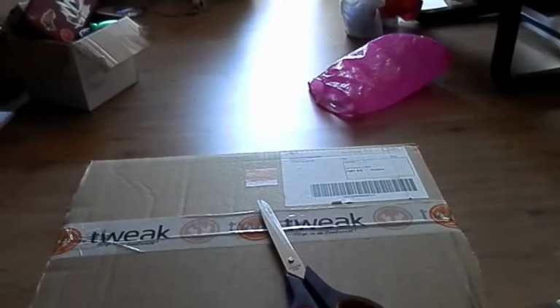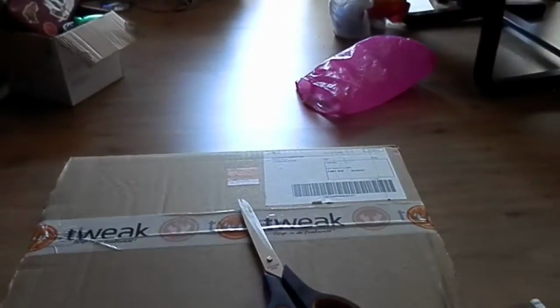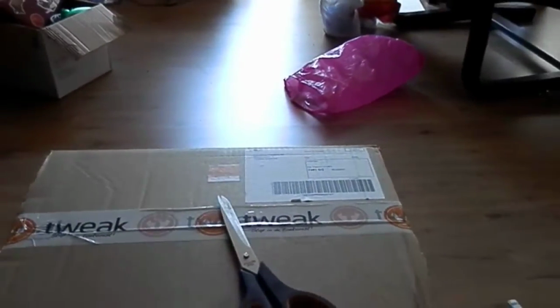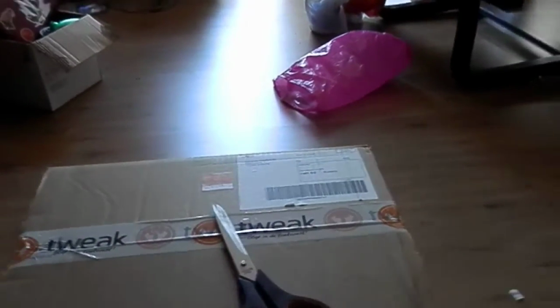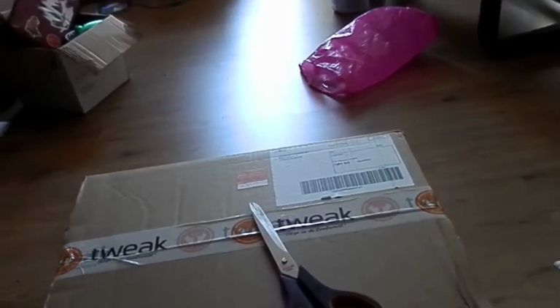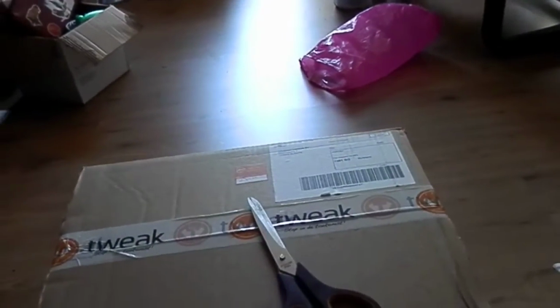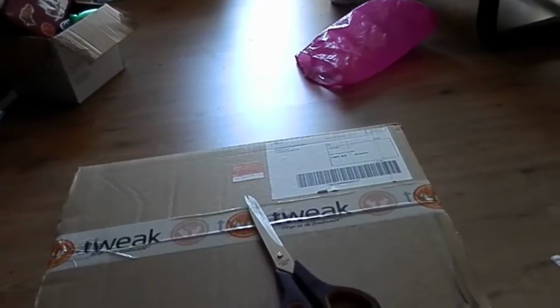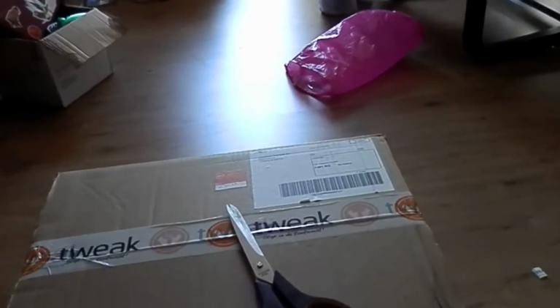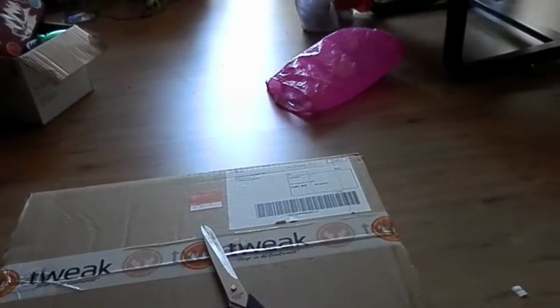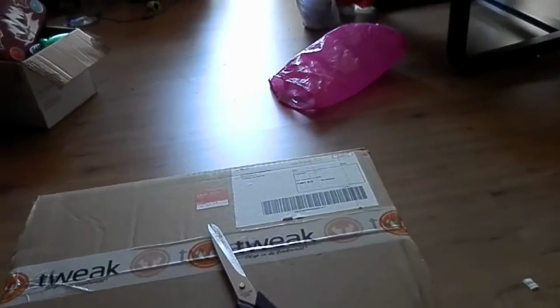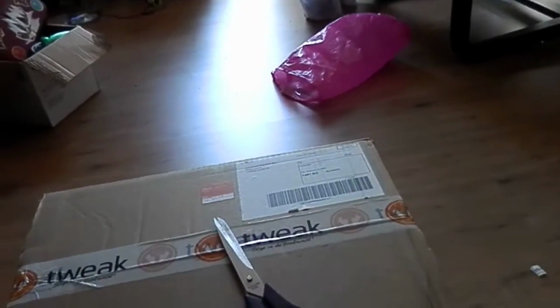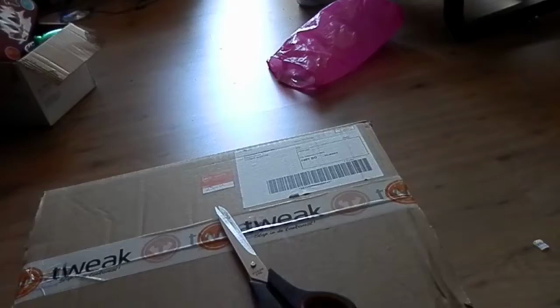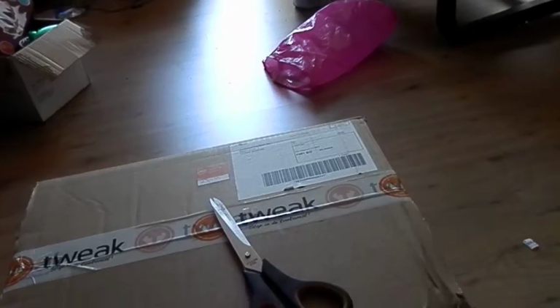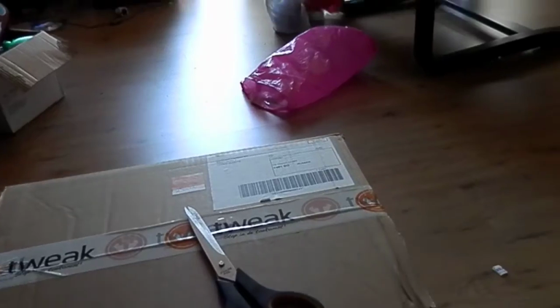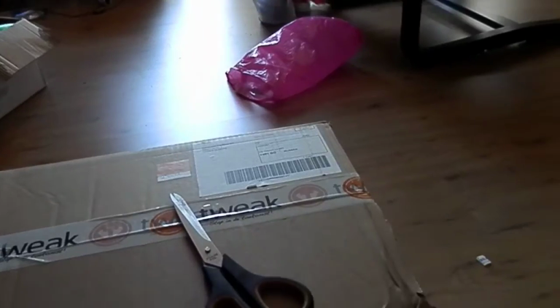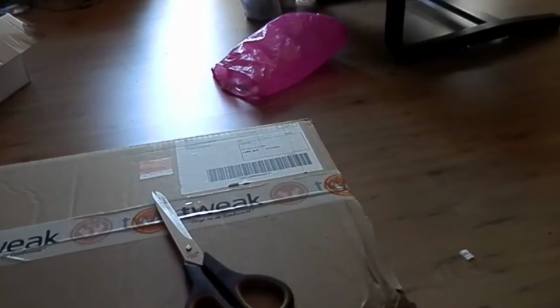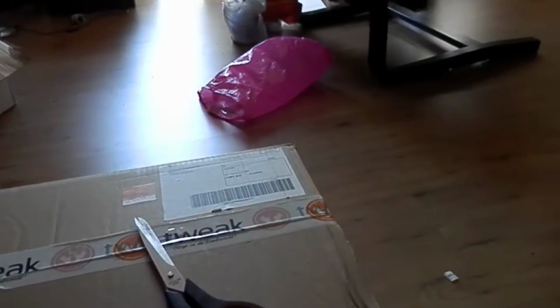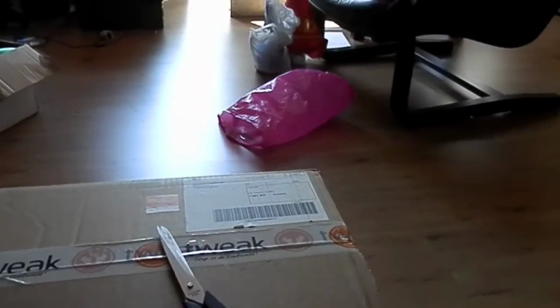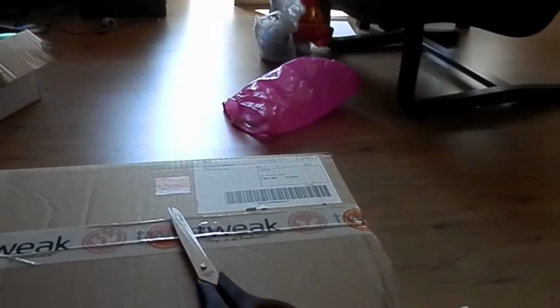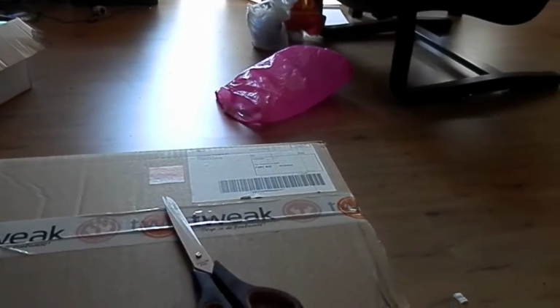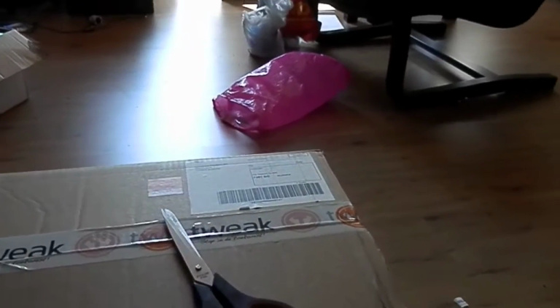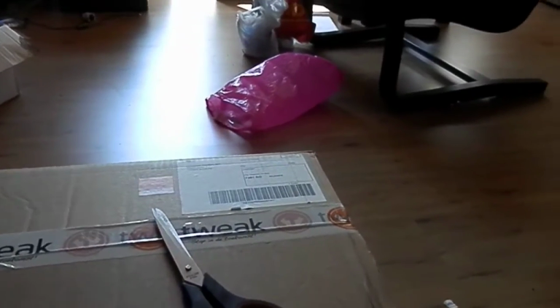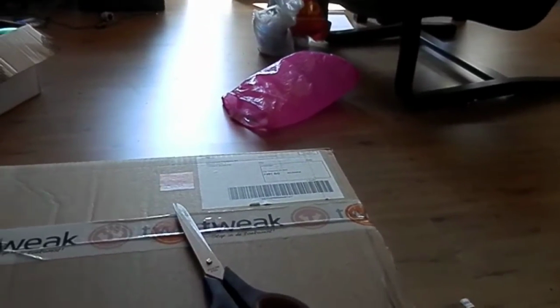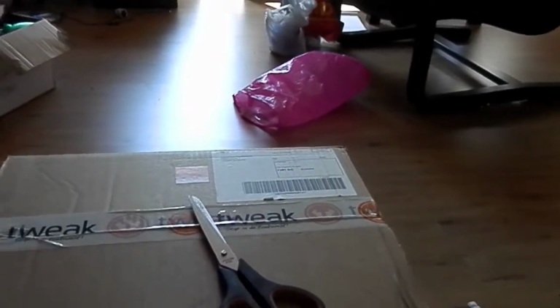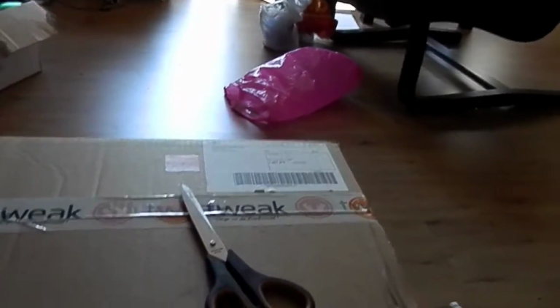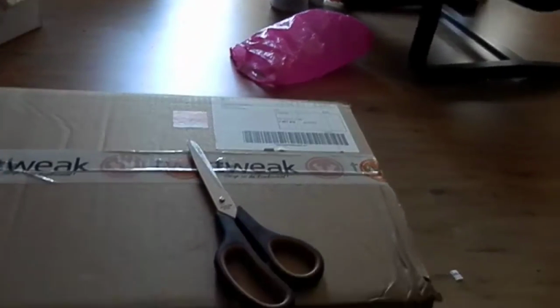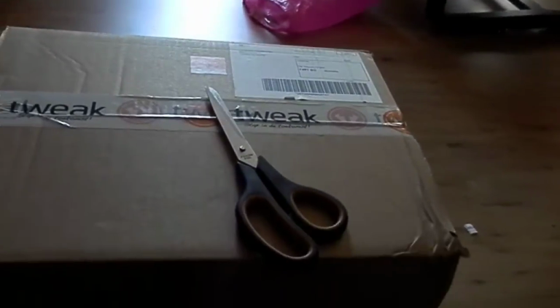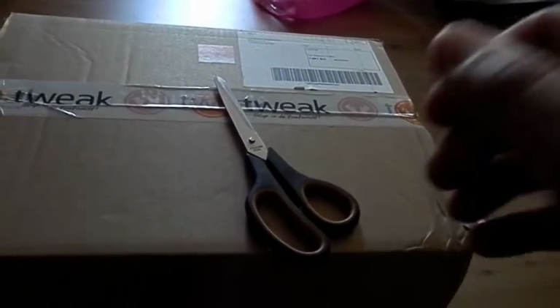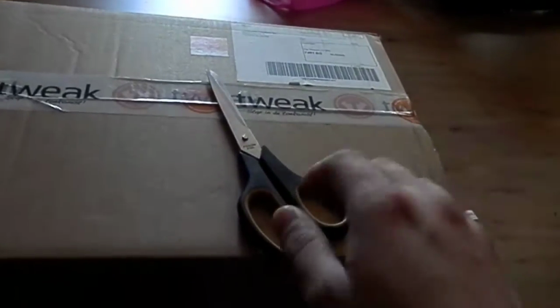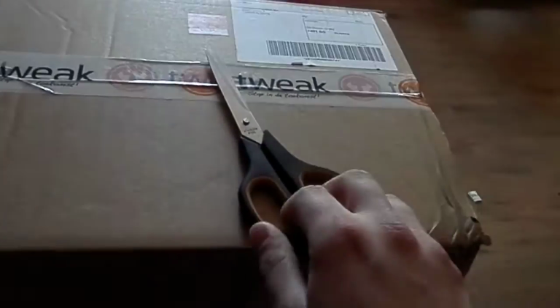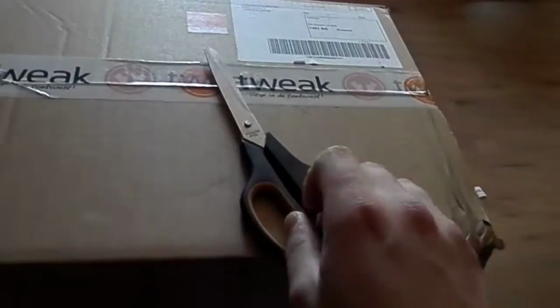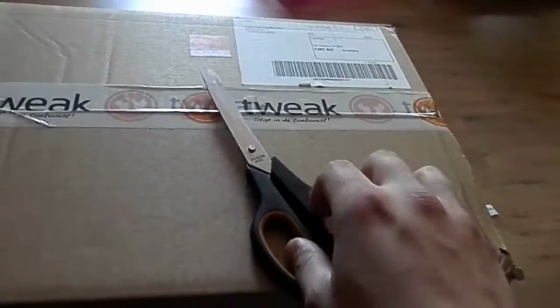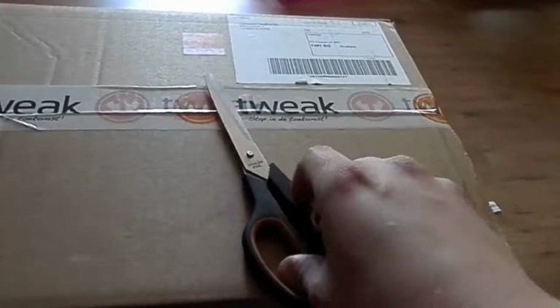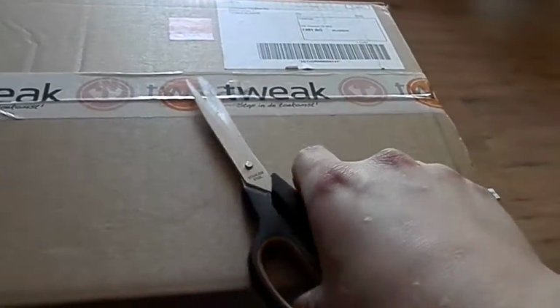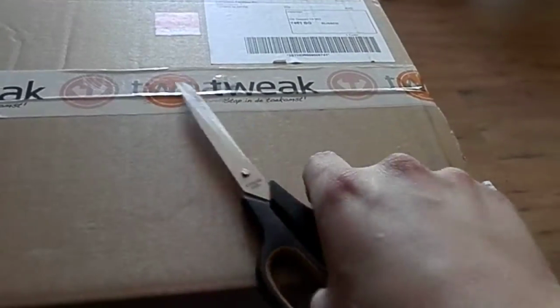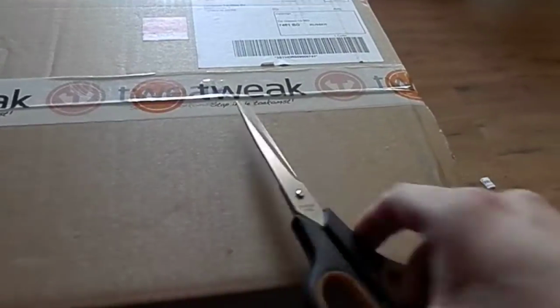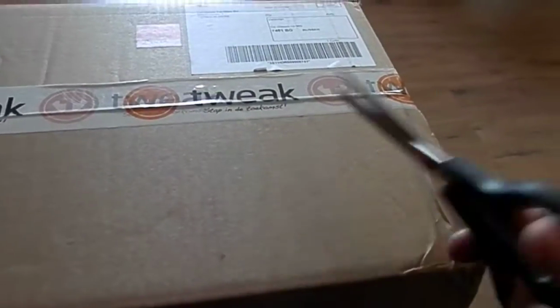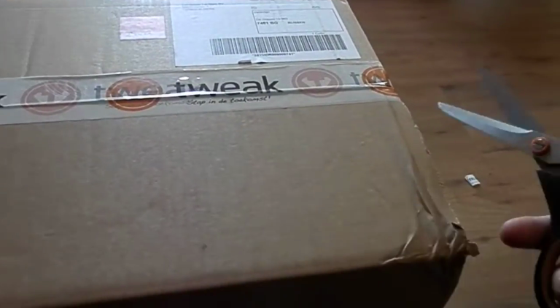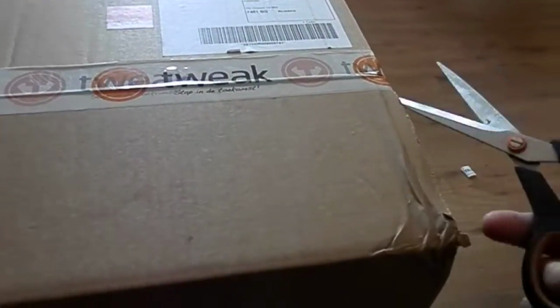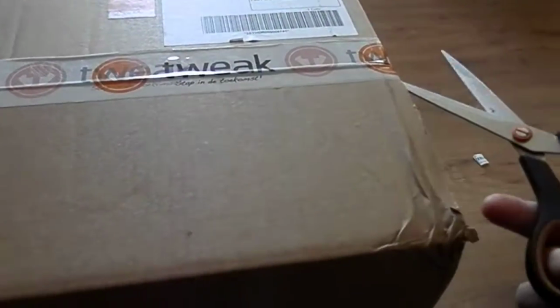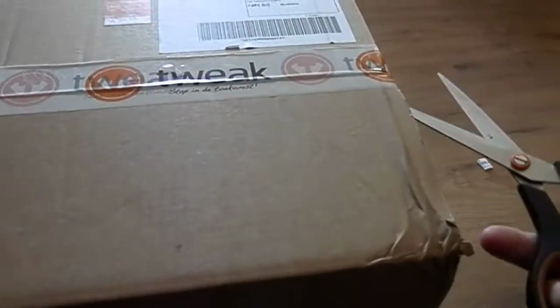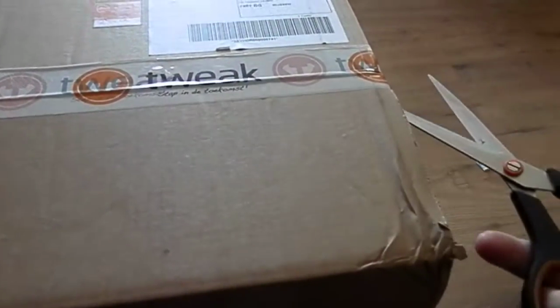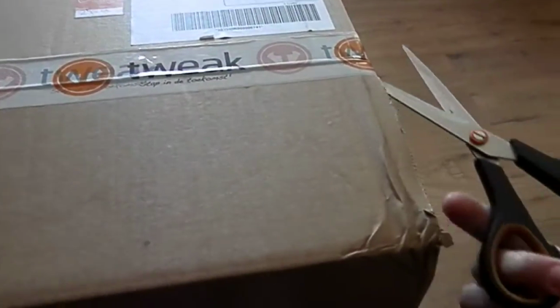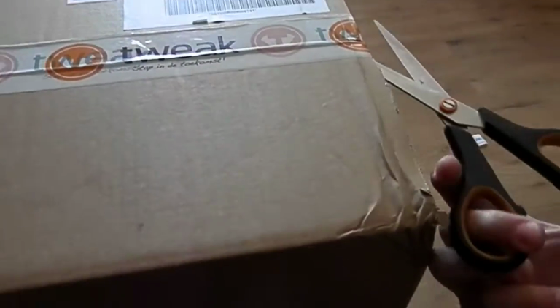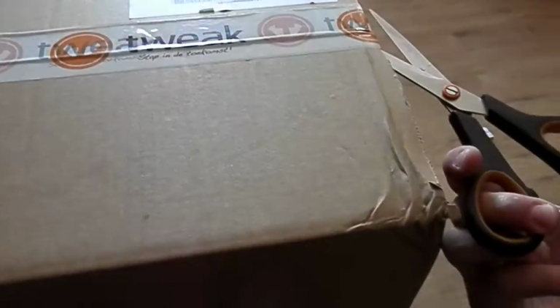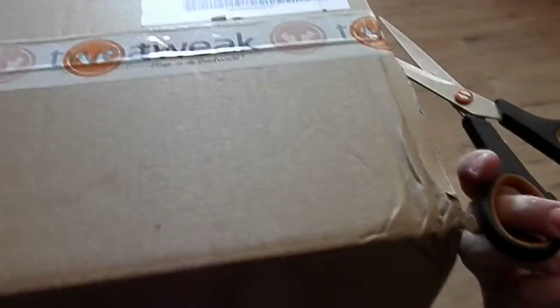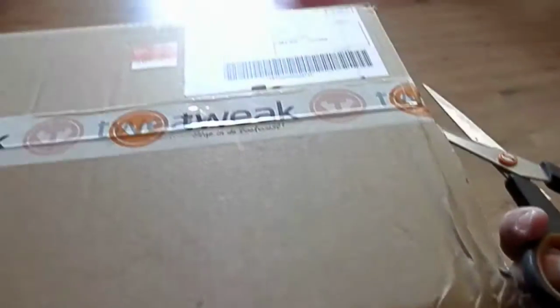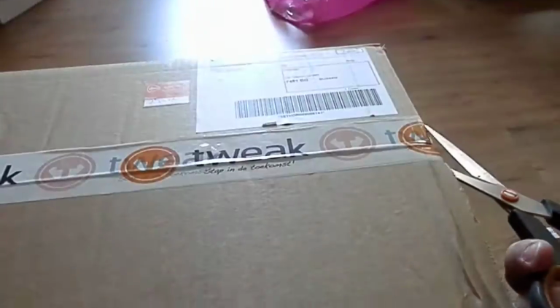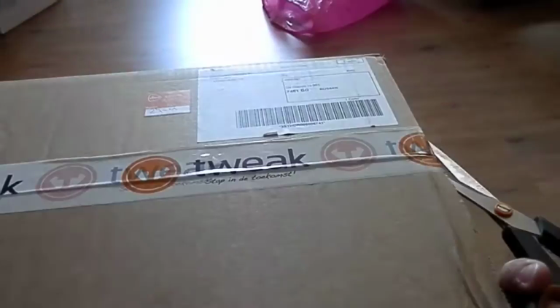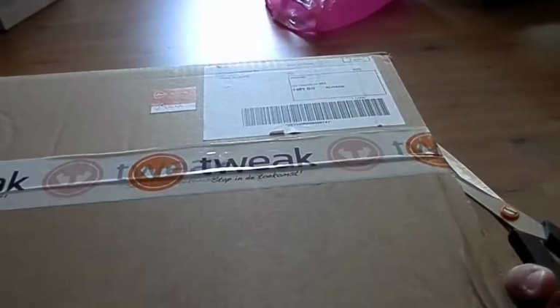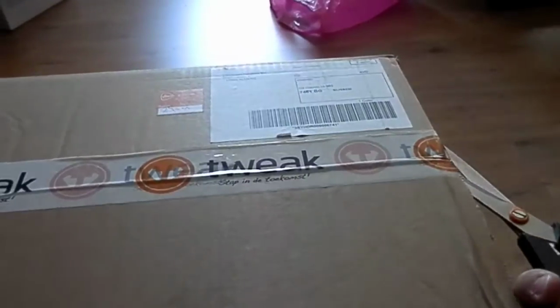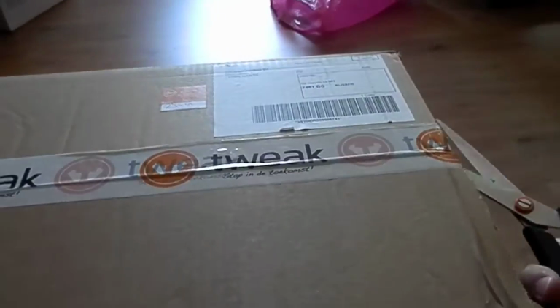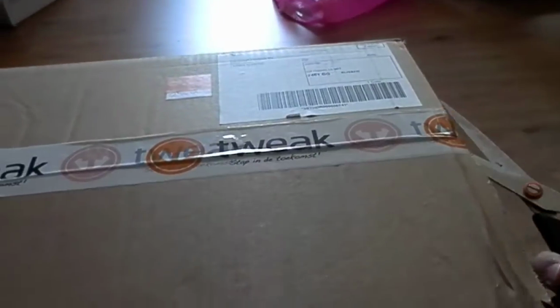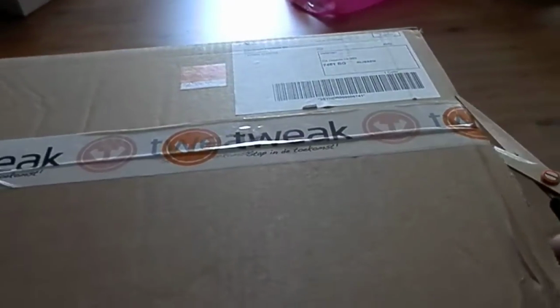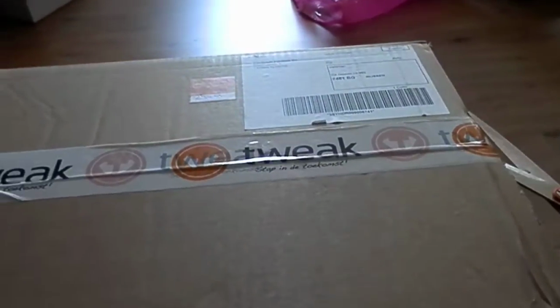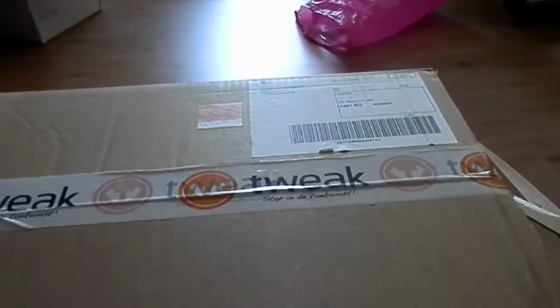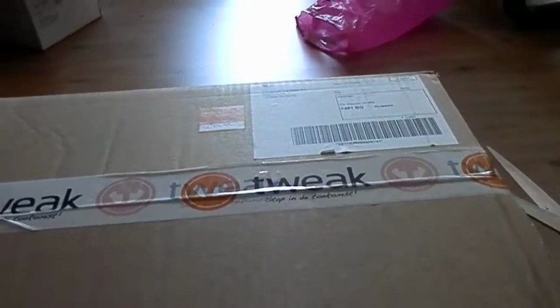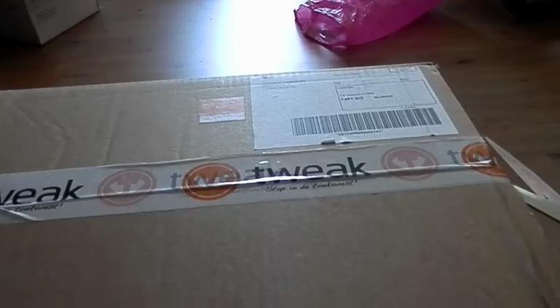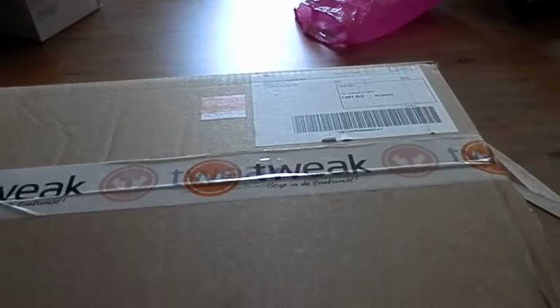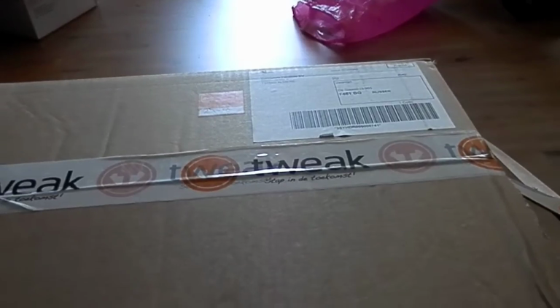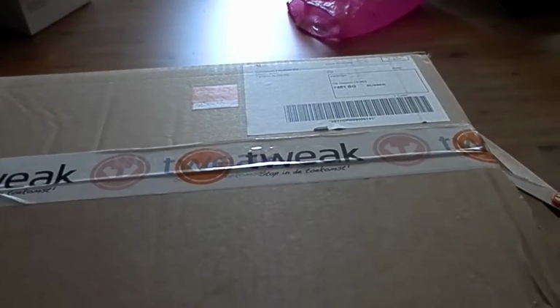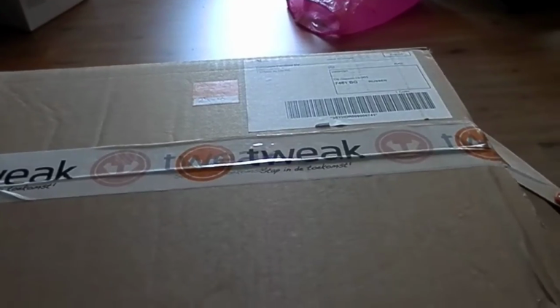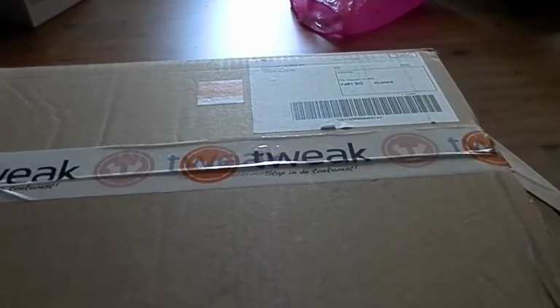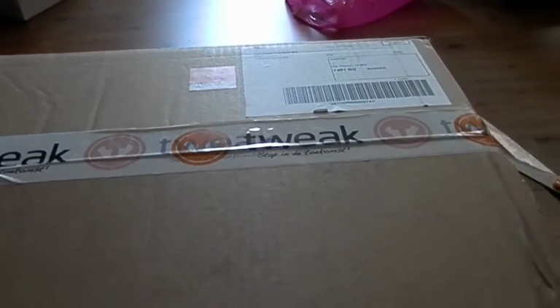Let me switch hands, because I'm right-handed. And no, you cannot see my address yet.